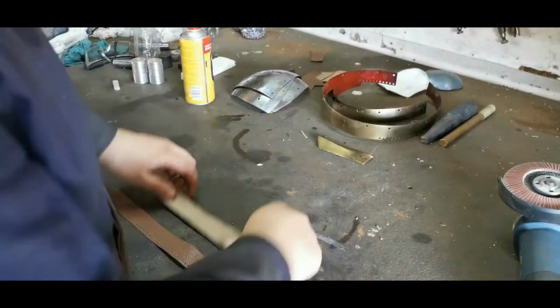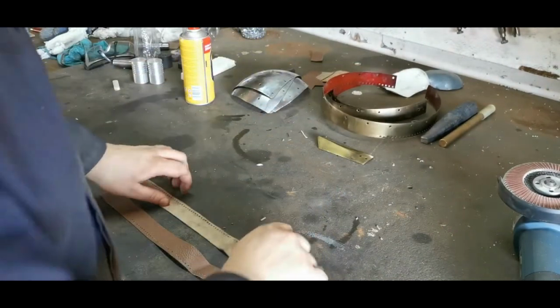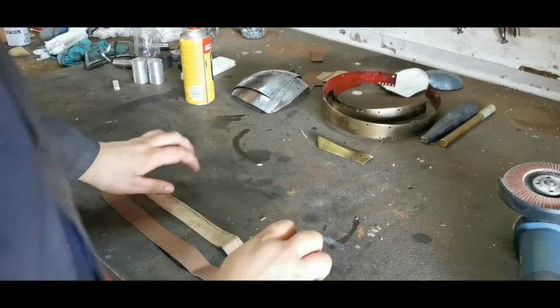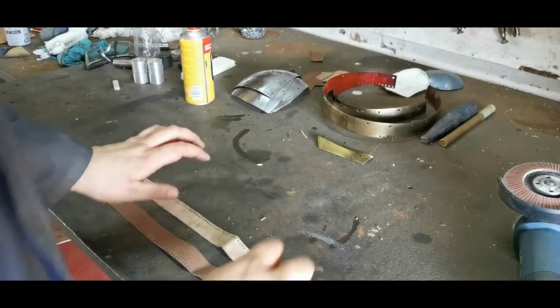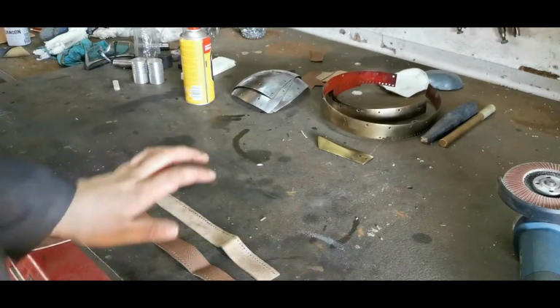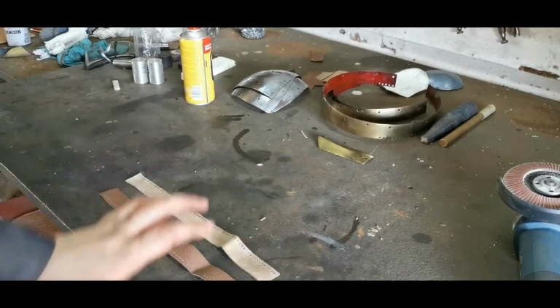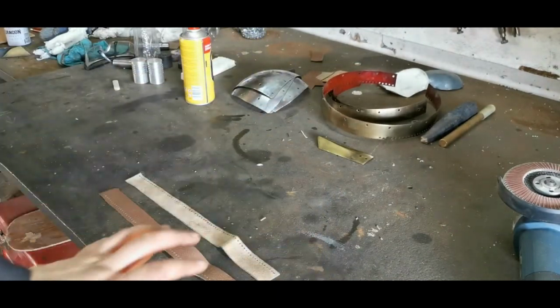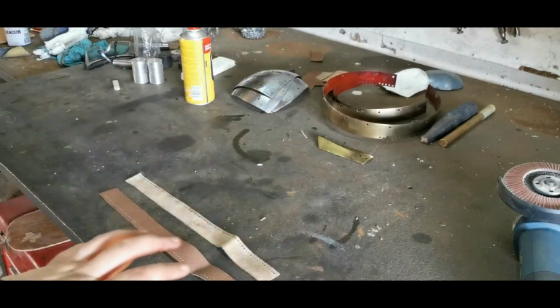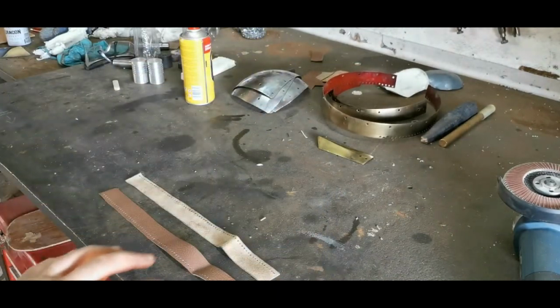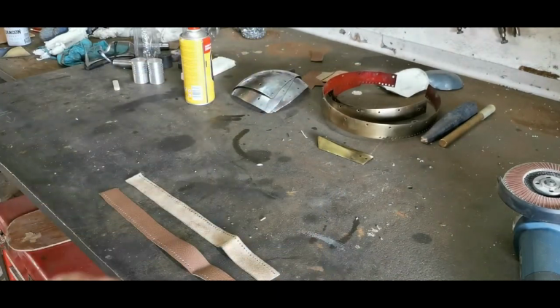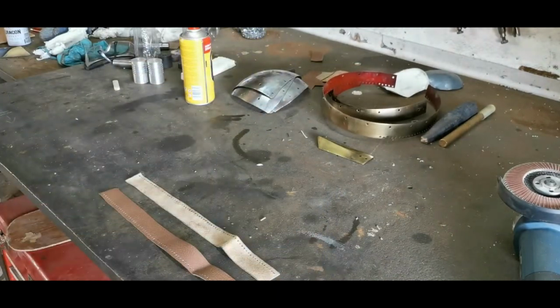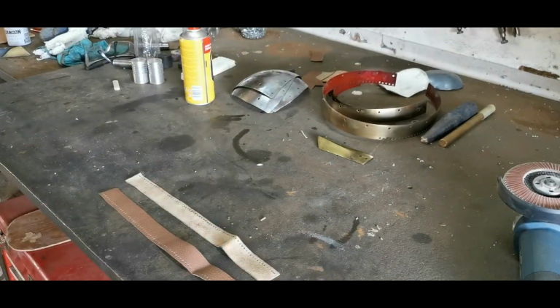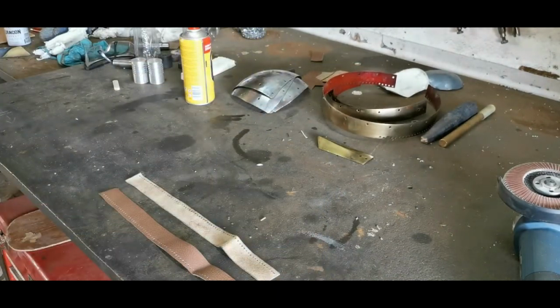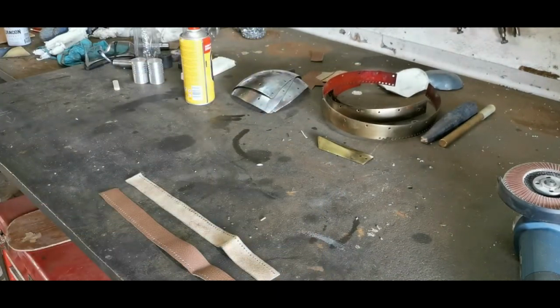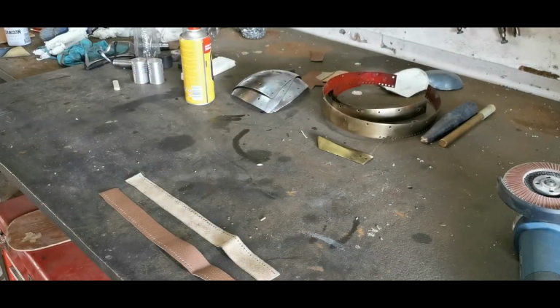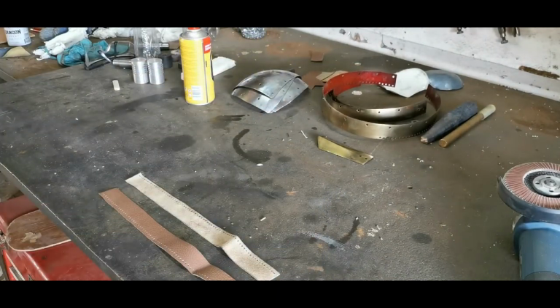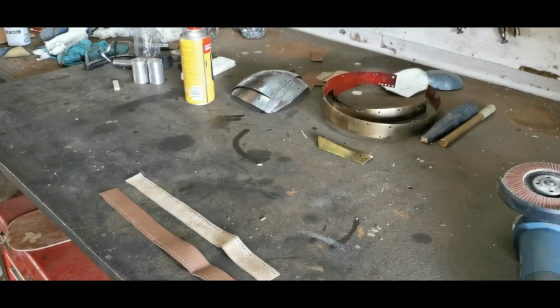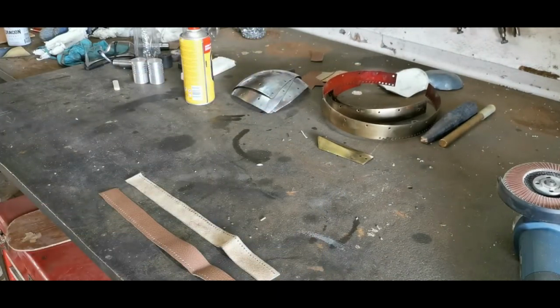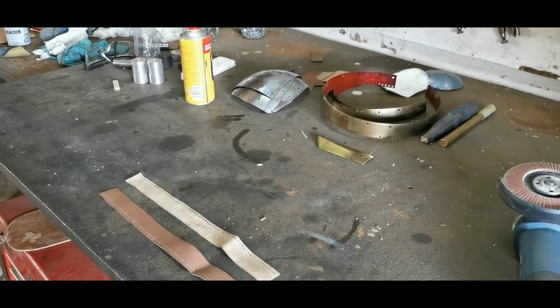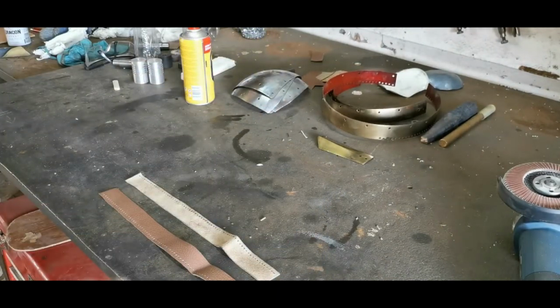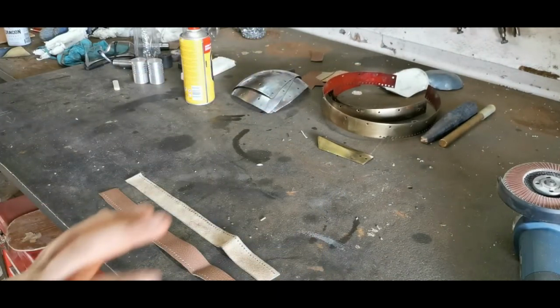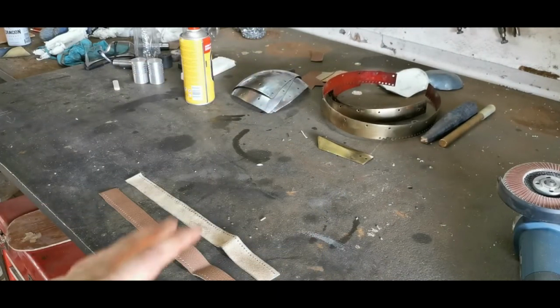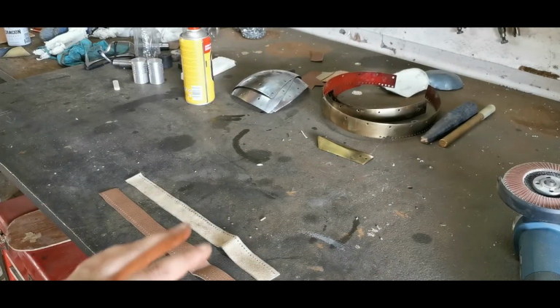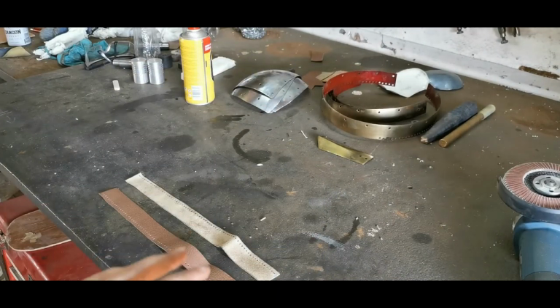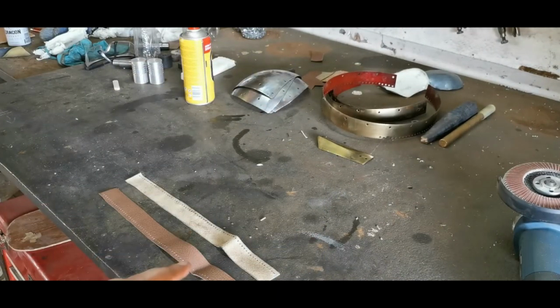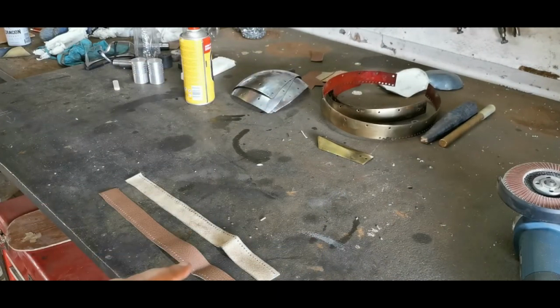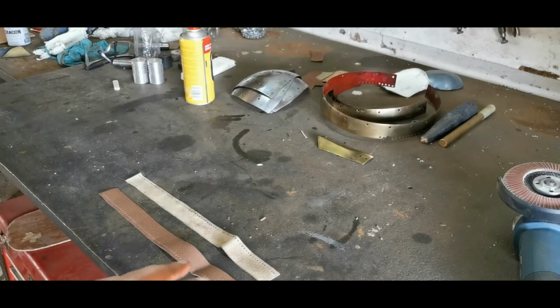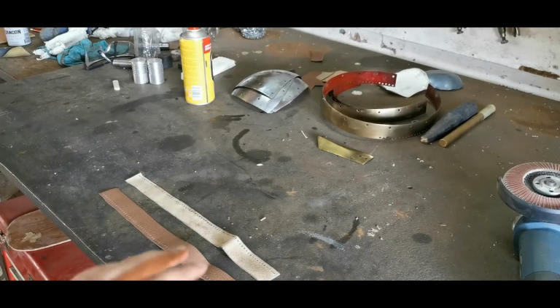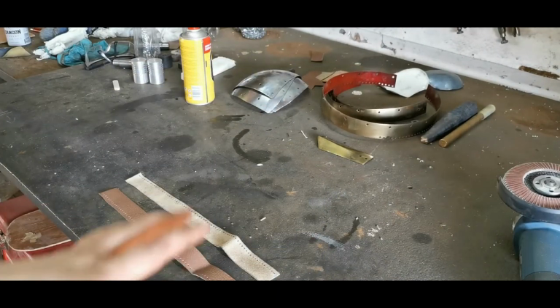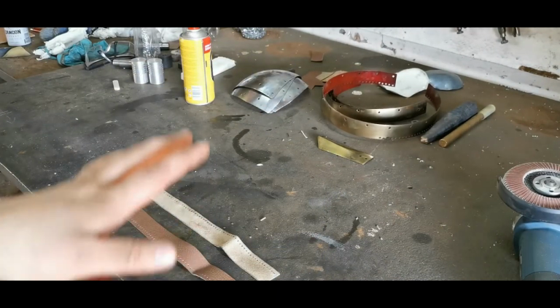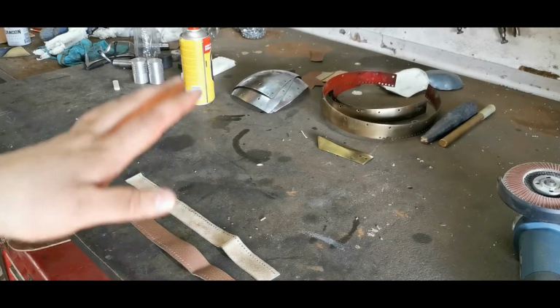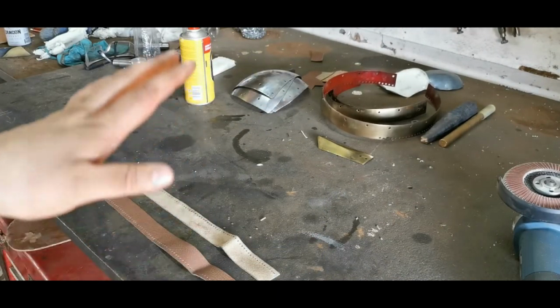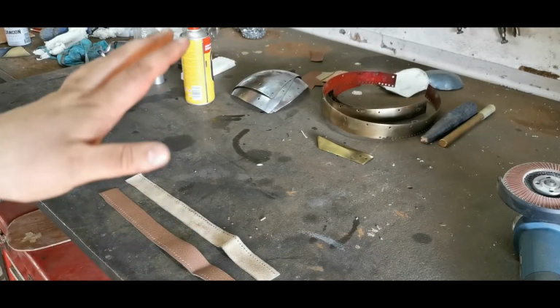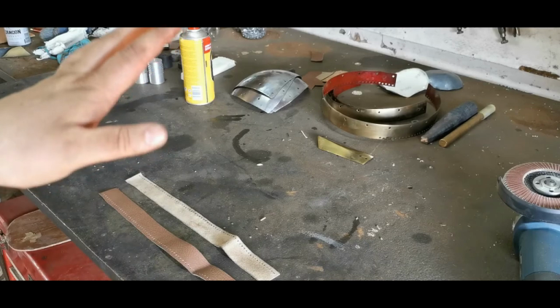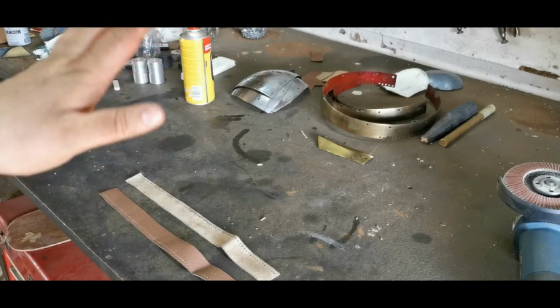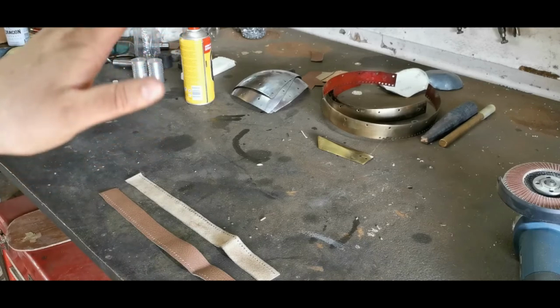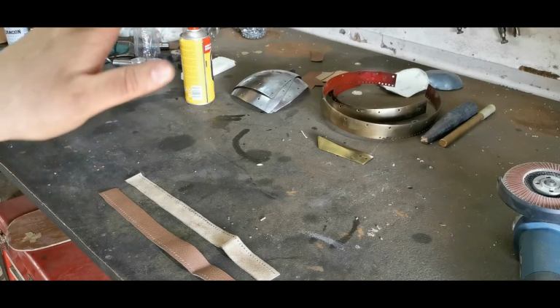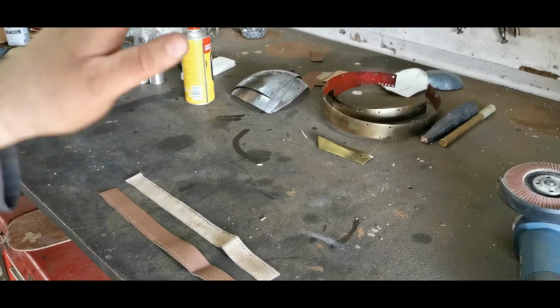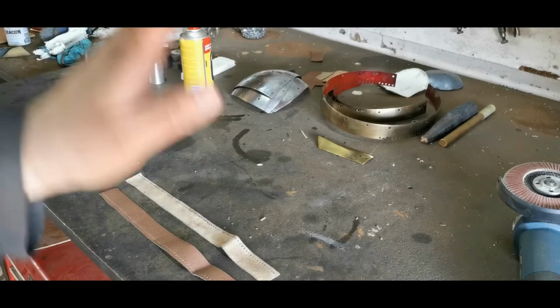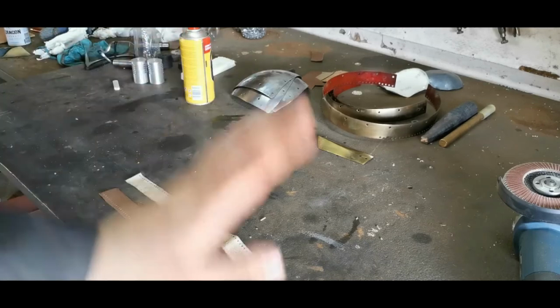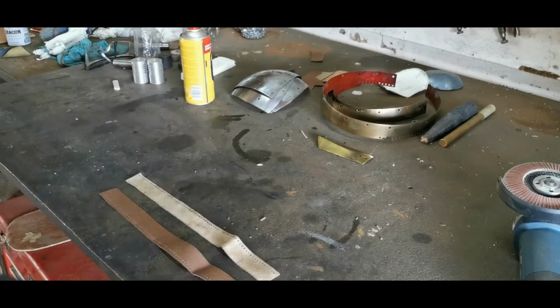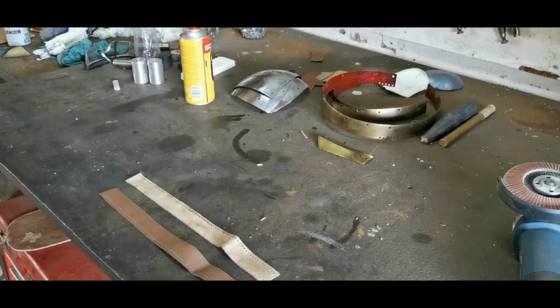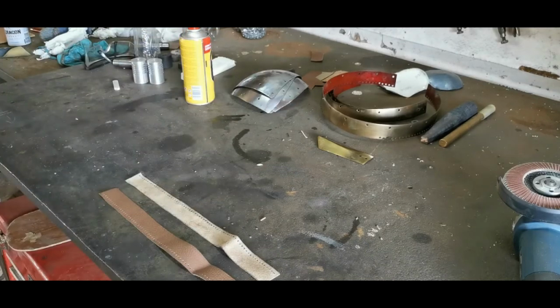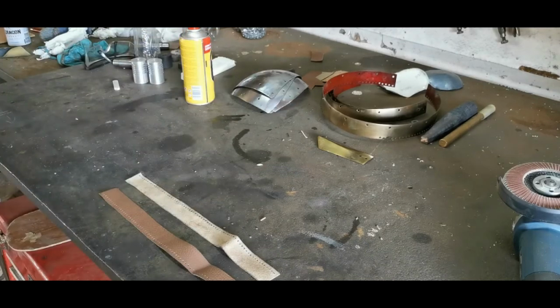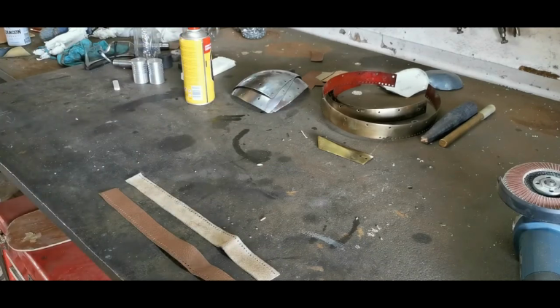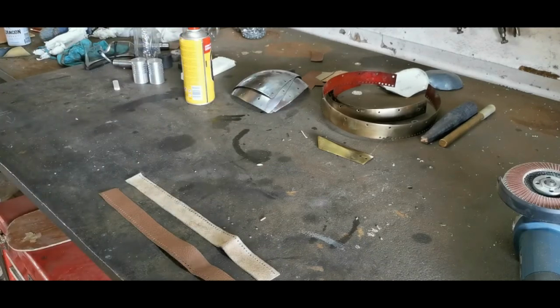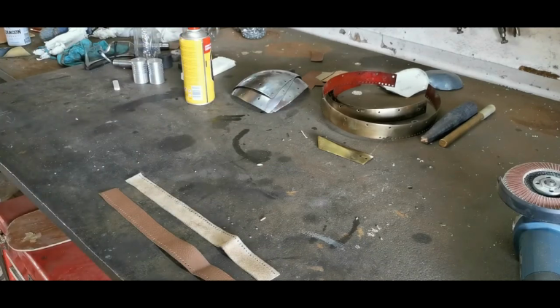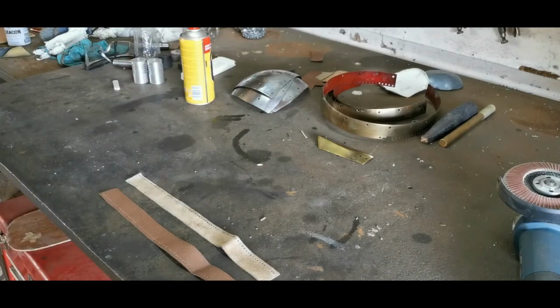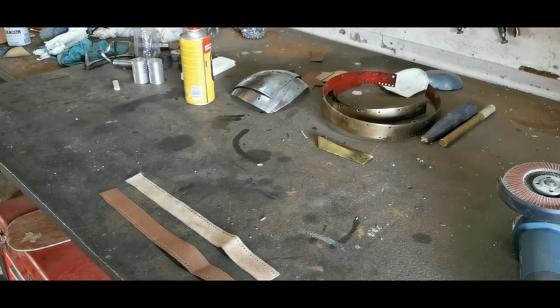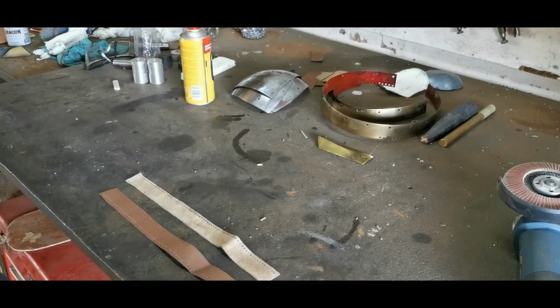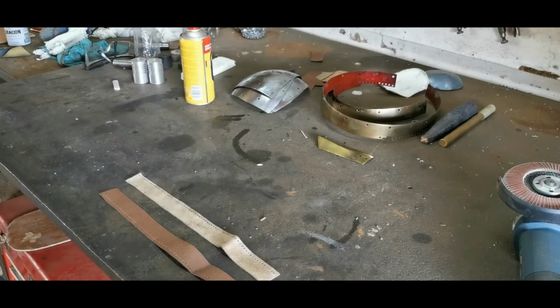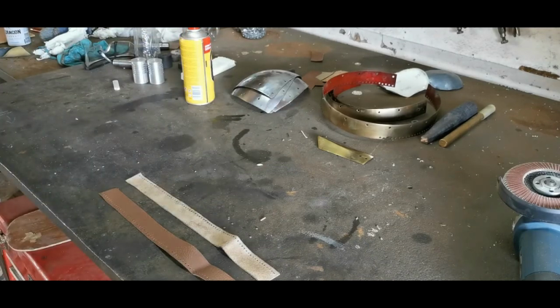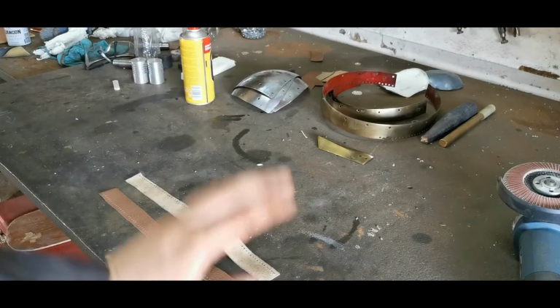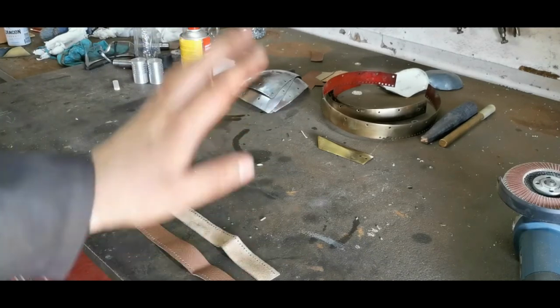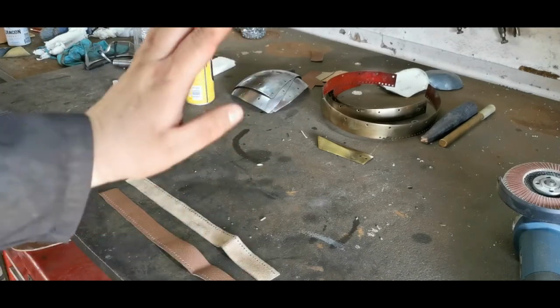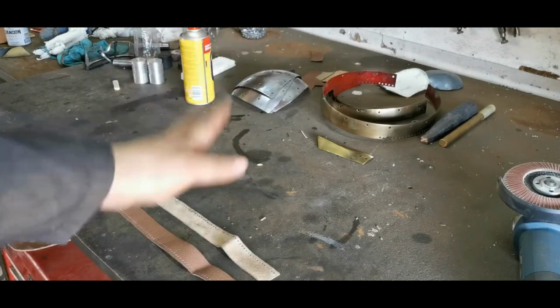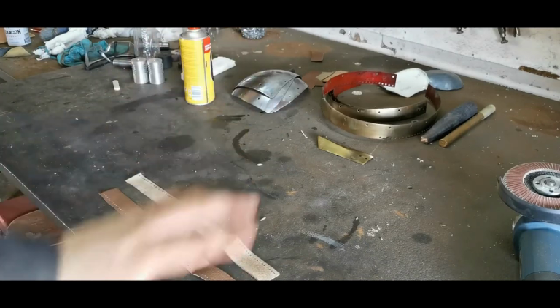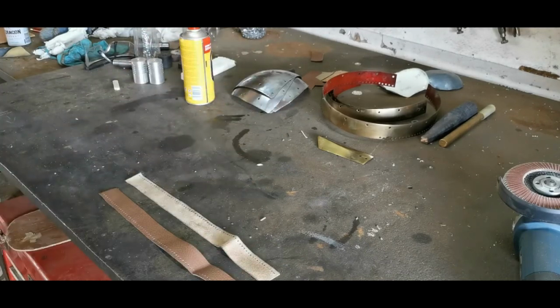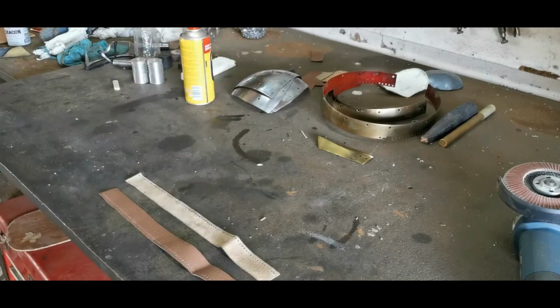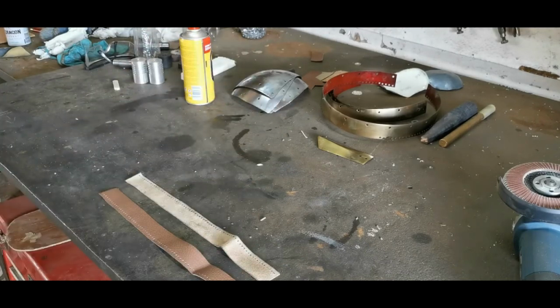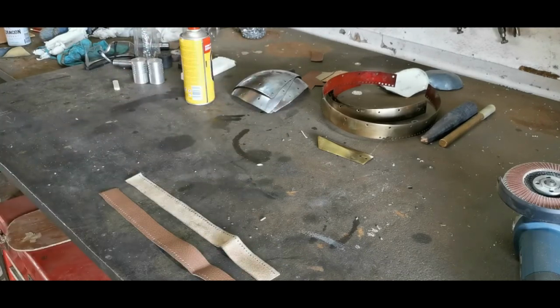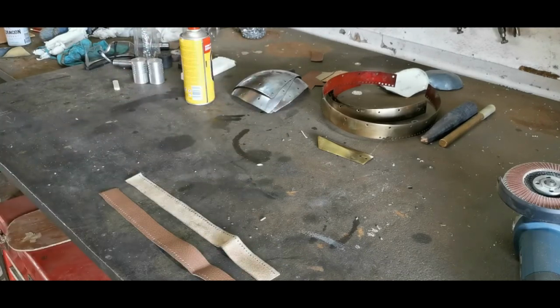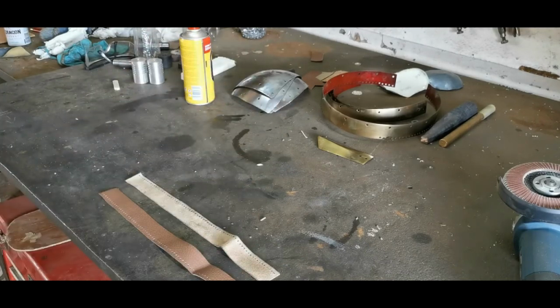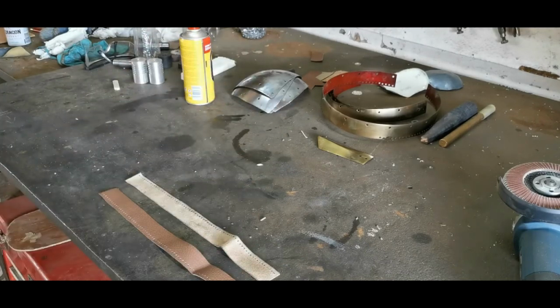You stitch the liner onto there and these get riveted onto the helmet. That's how far I am now — going forward I'll also start working out how to show you how to make chainmail.